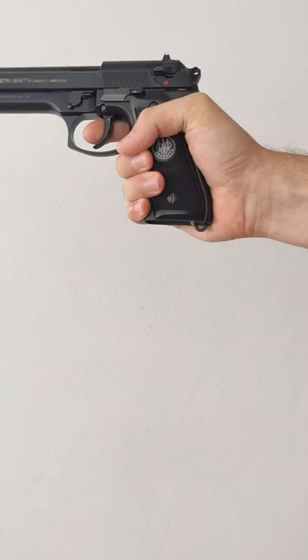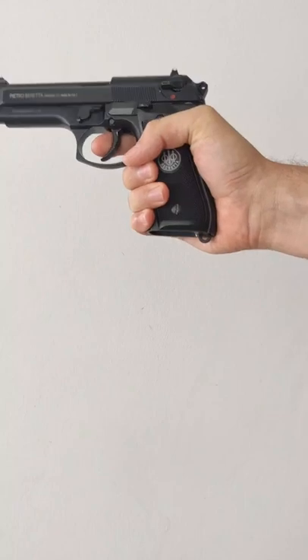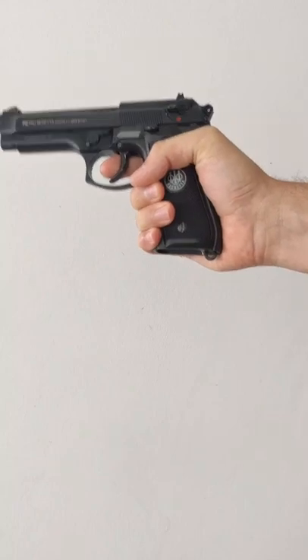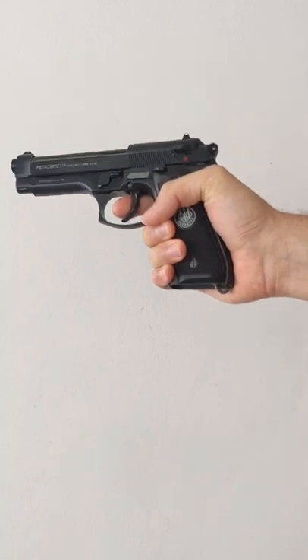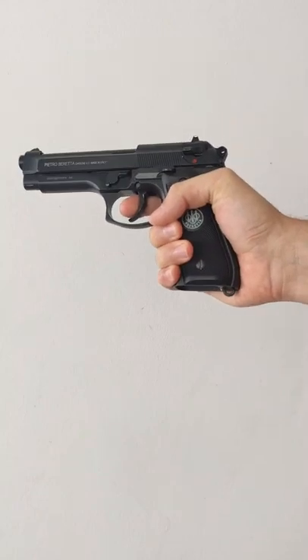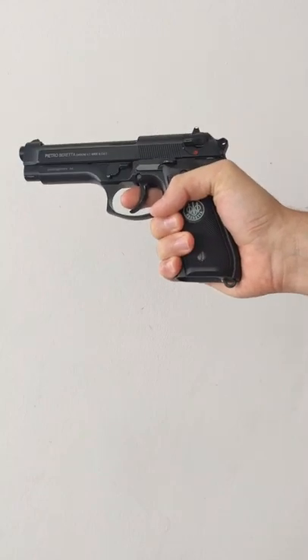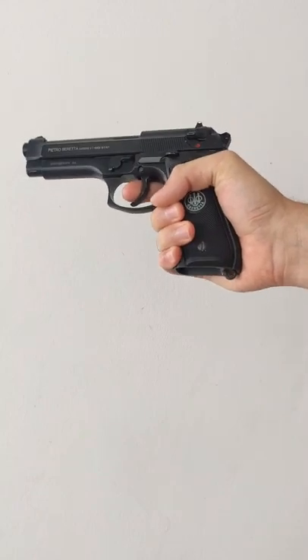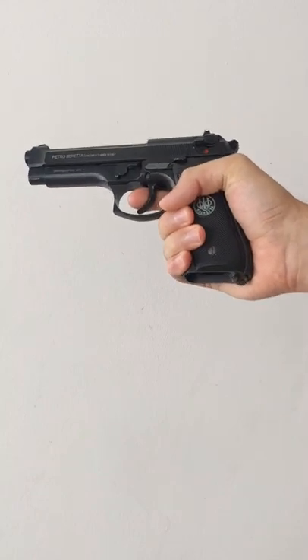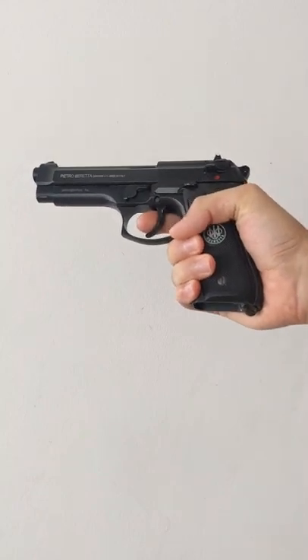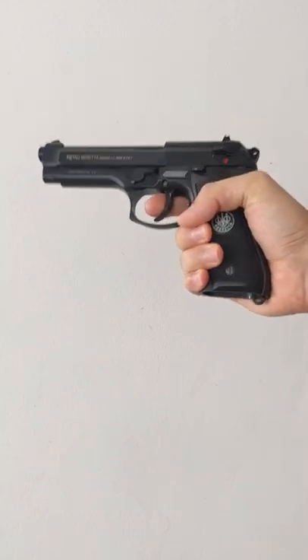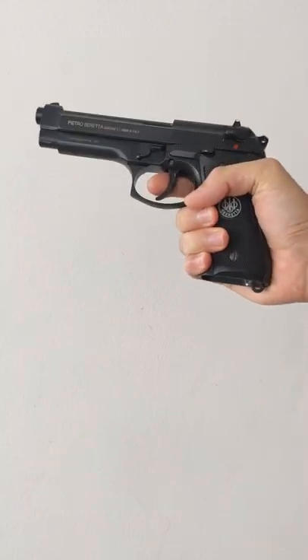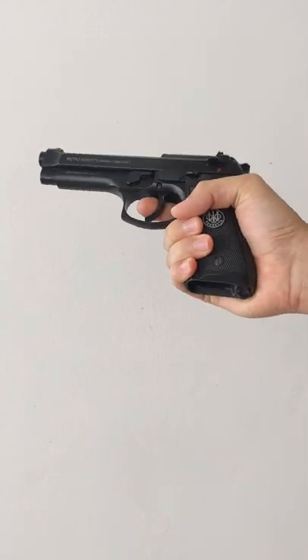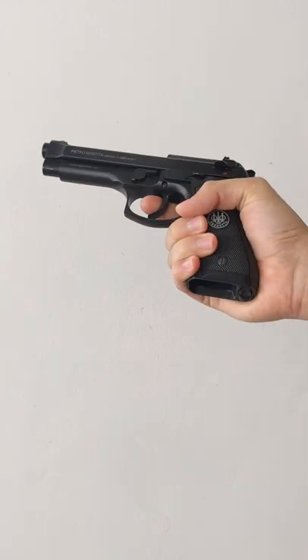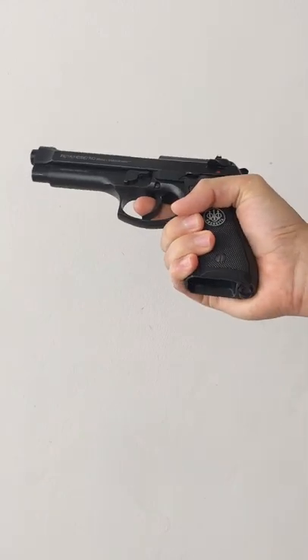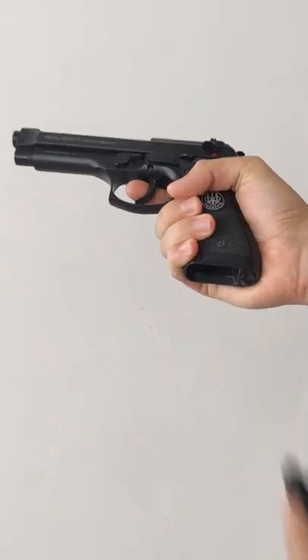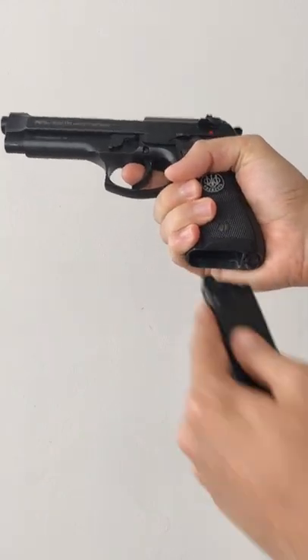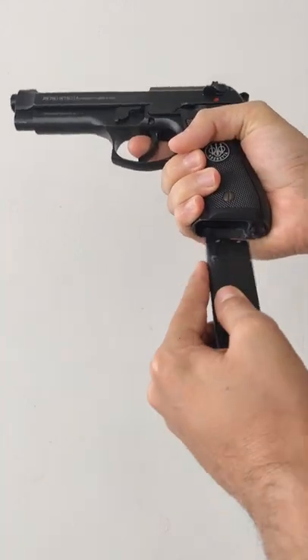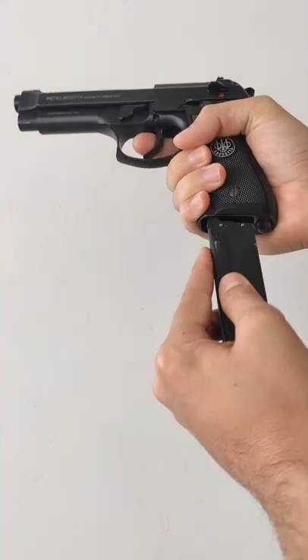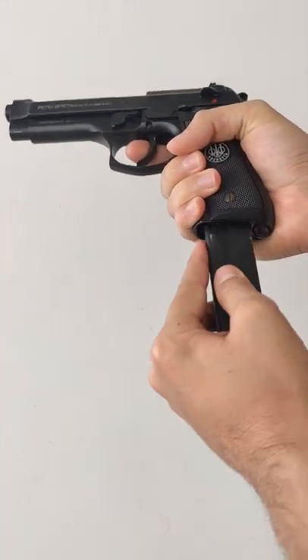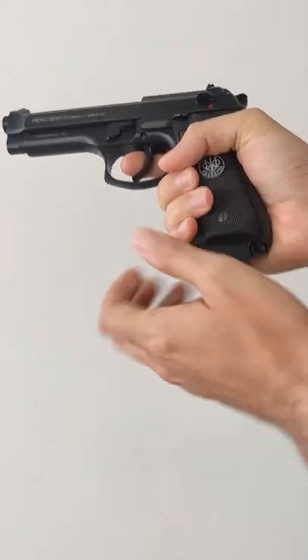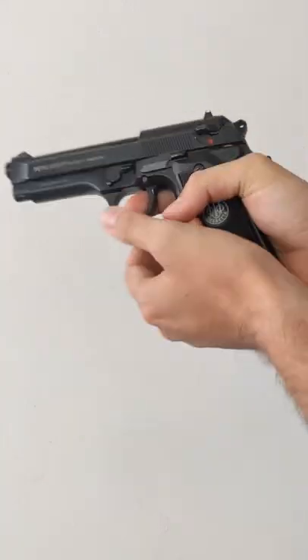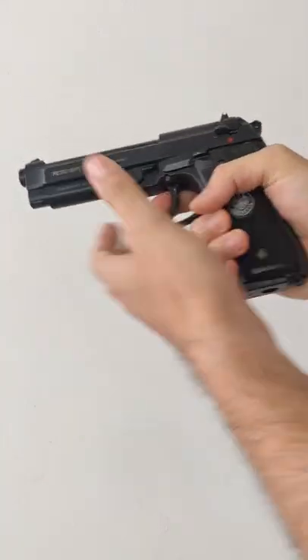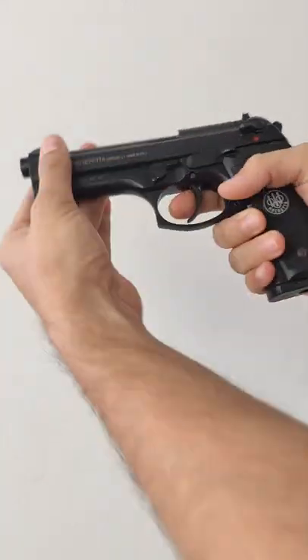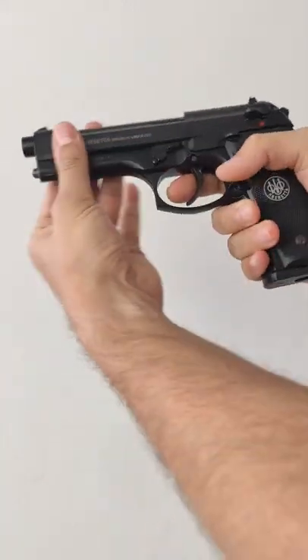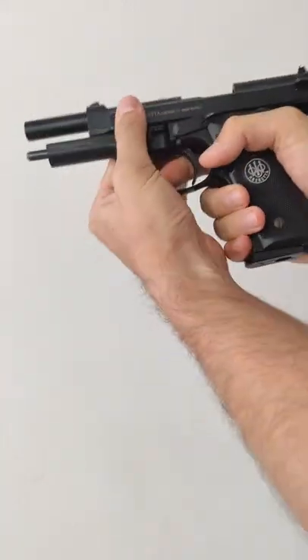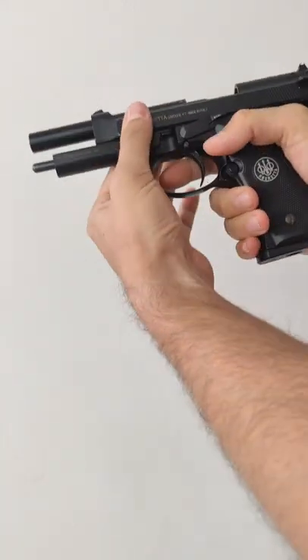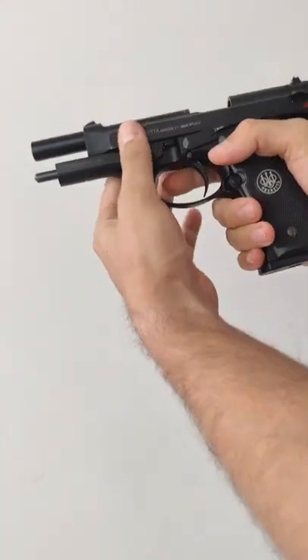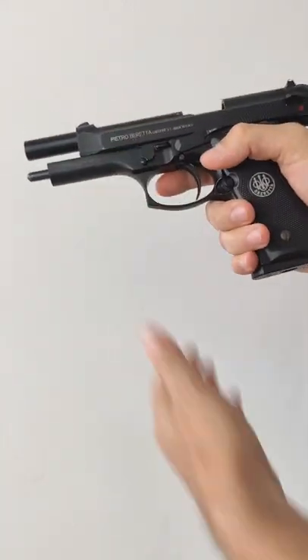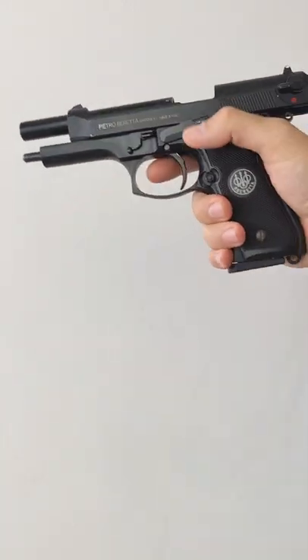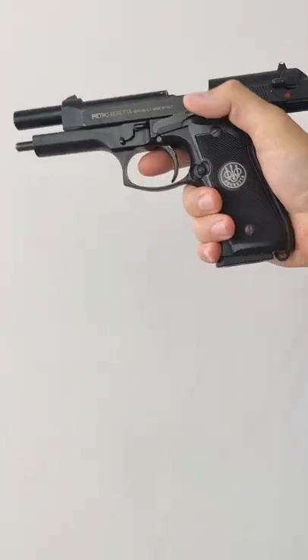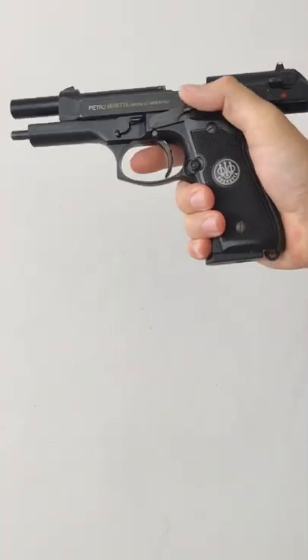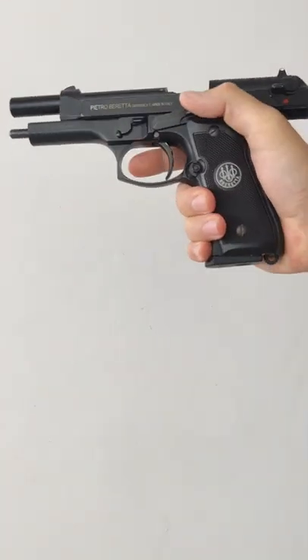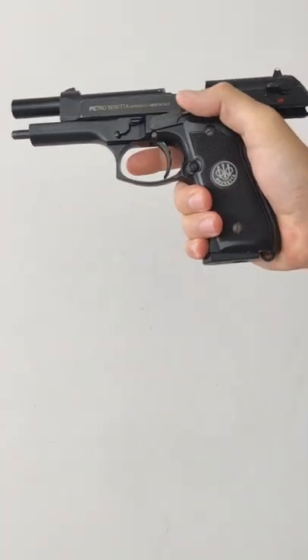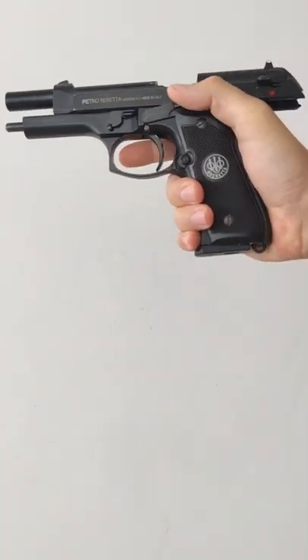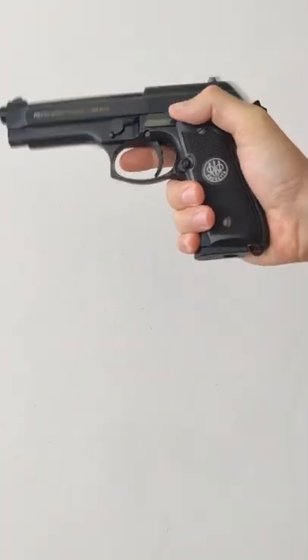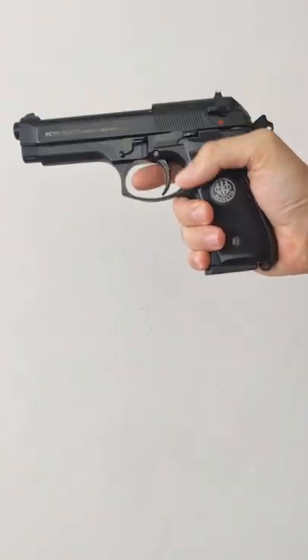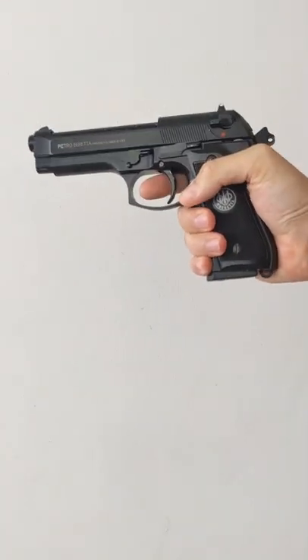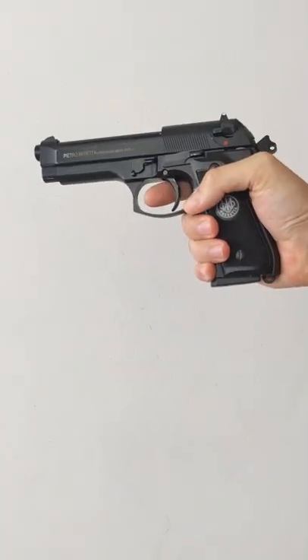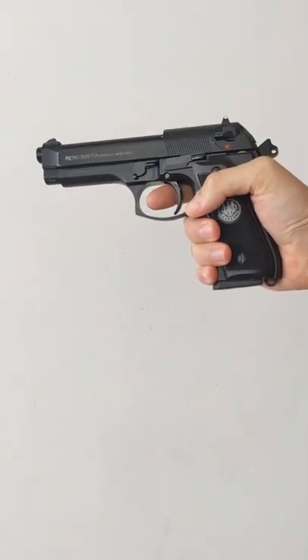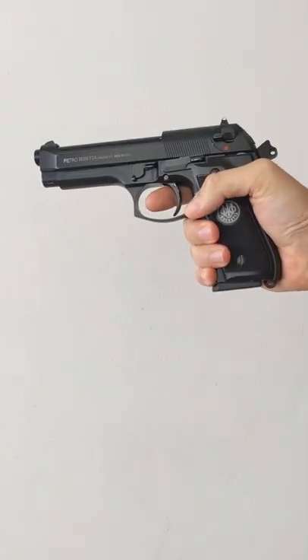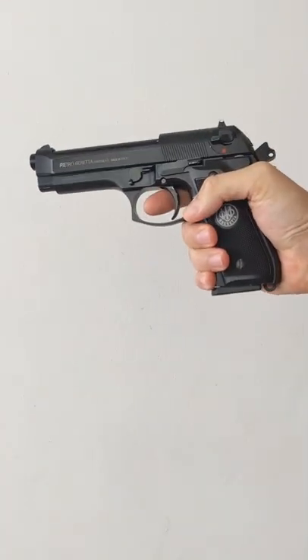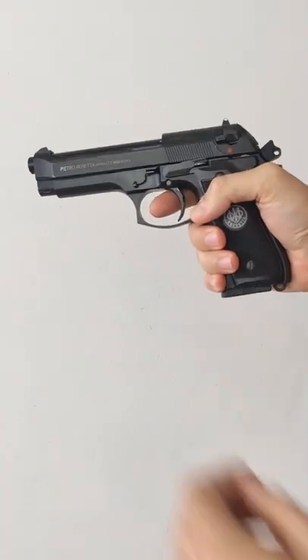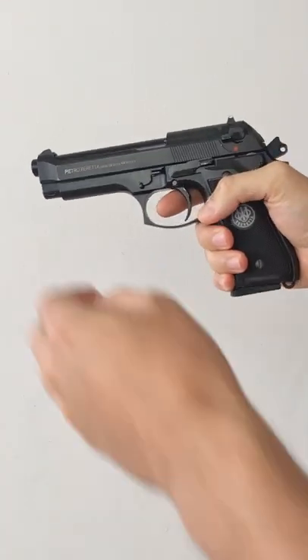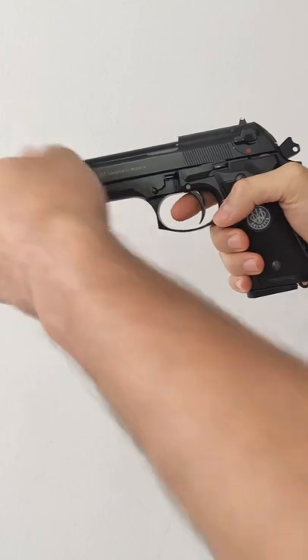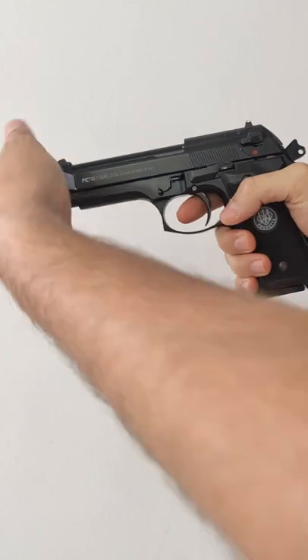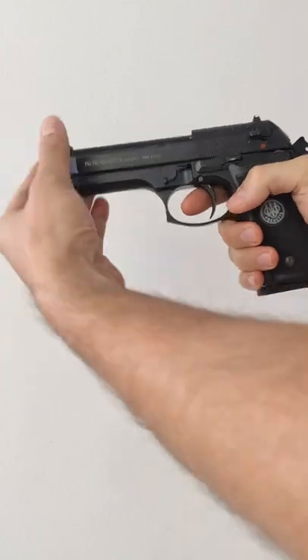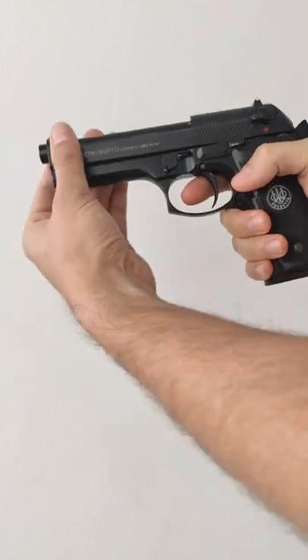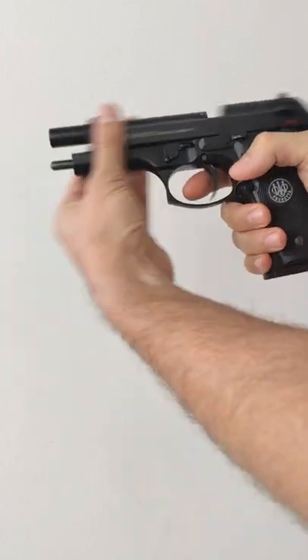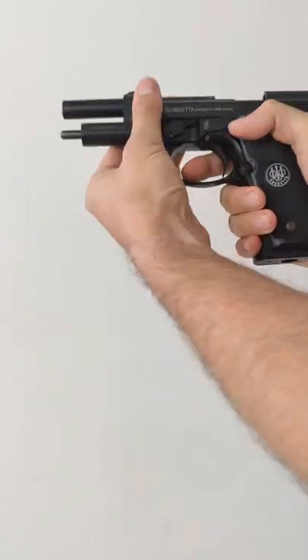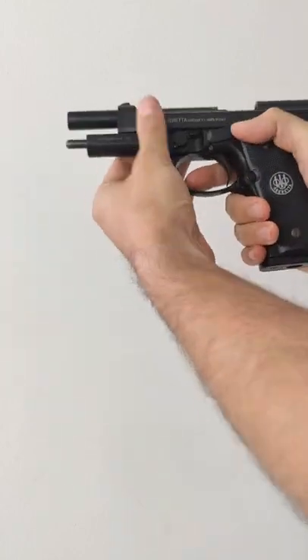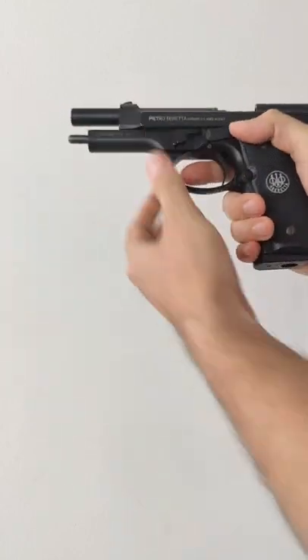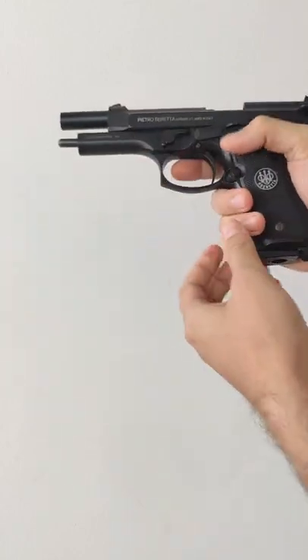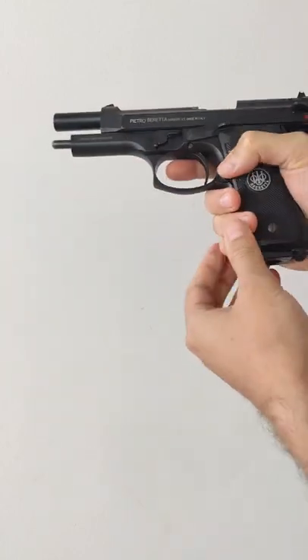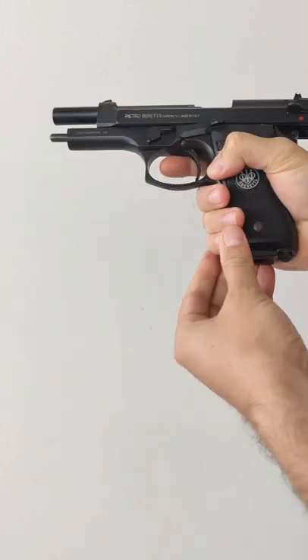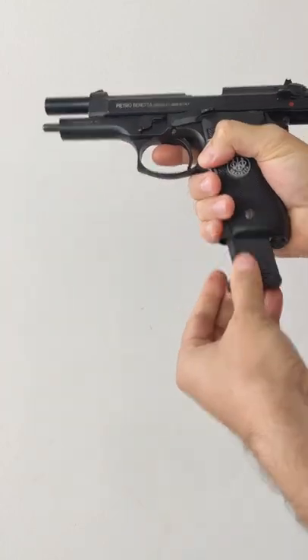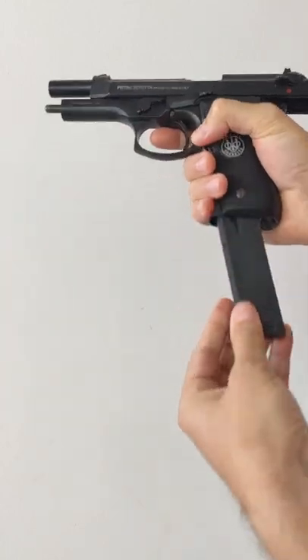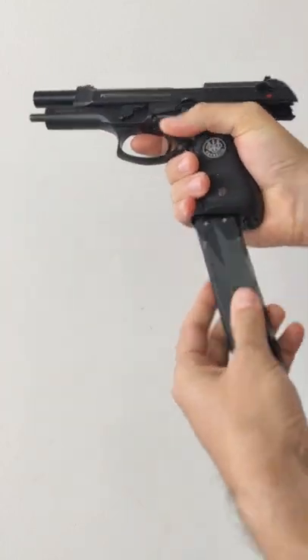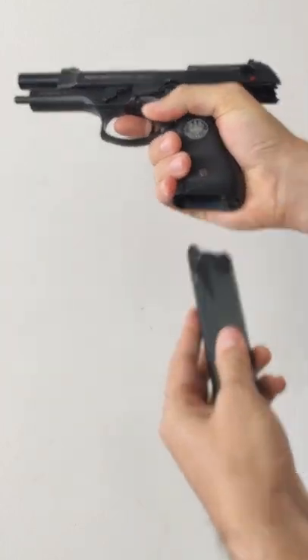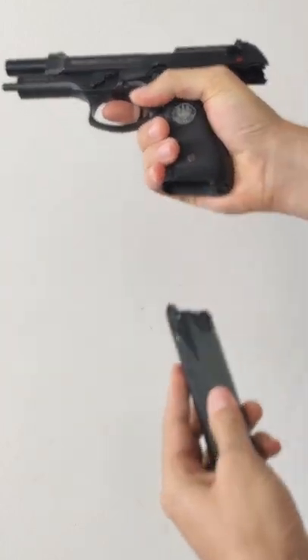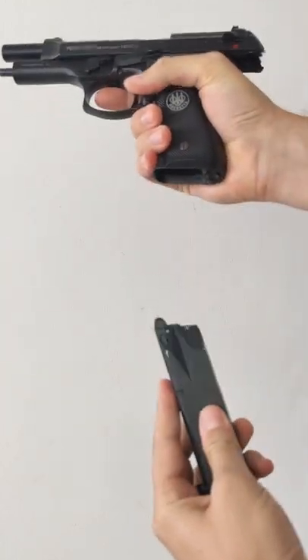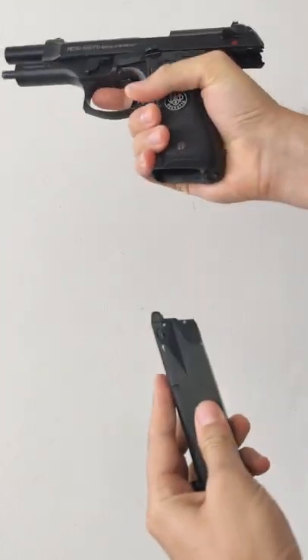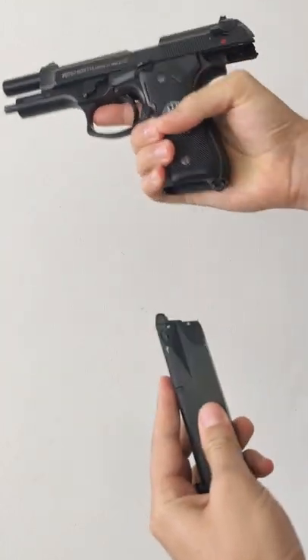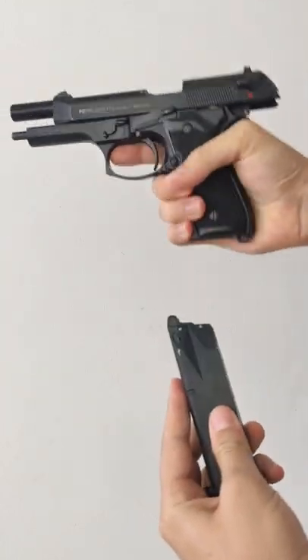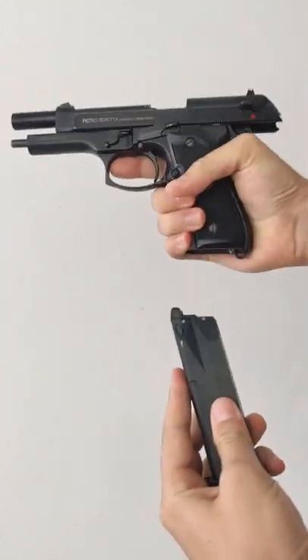Are you sick of reloading your blaster the old-fashioned way by using the slide release catch? Next time try it like this.